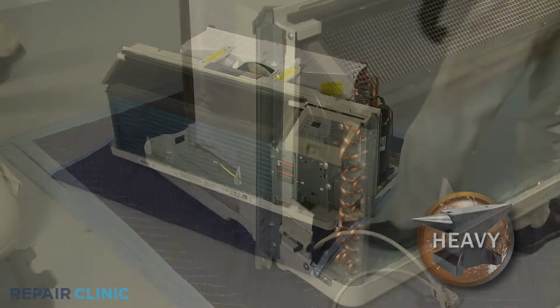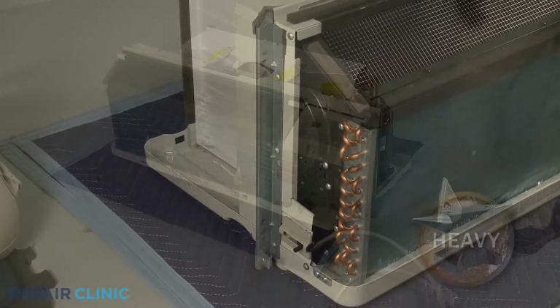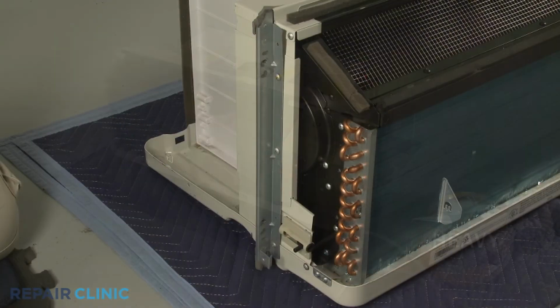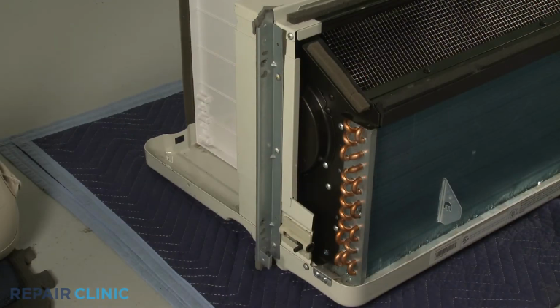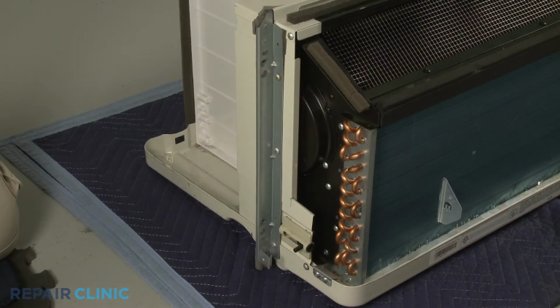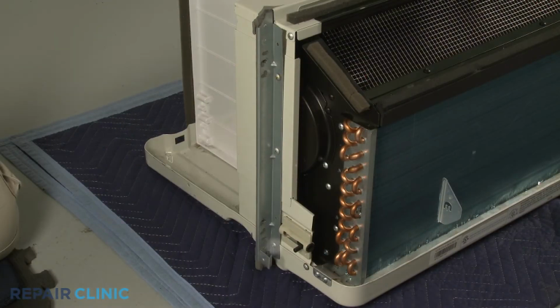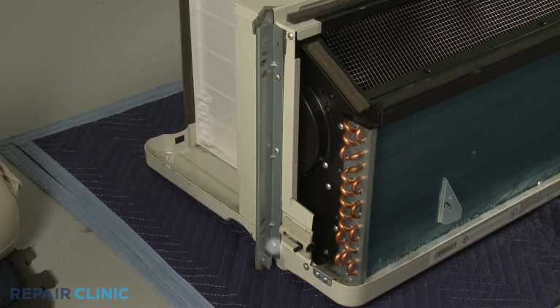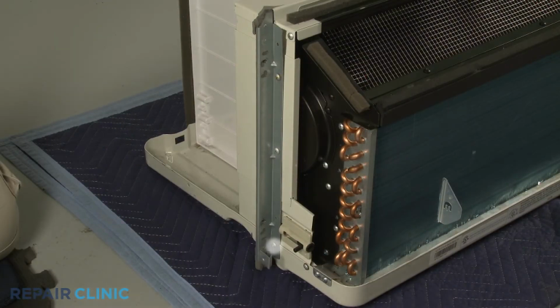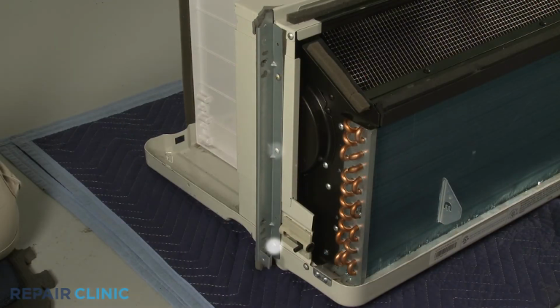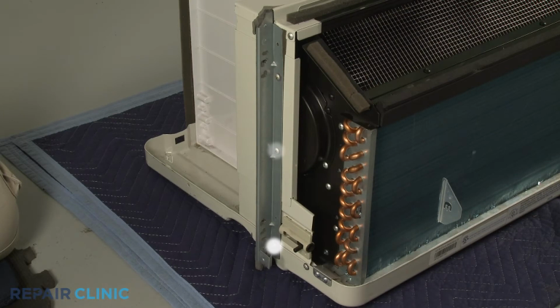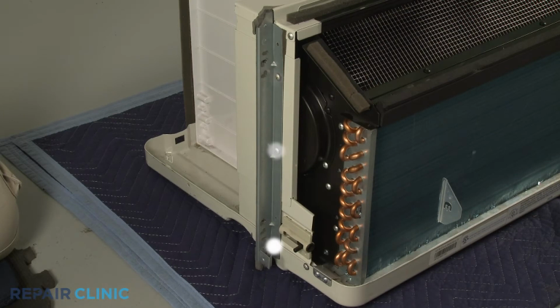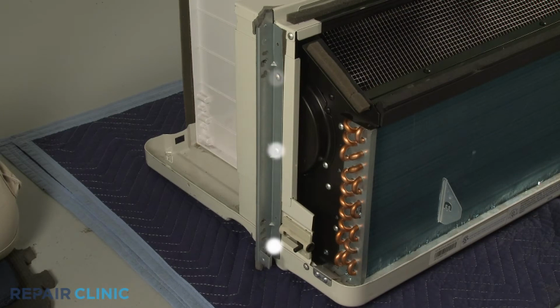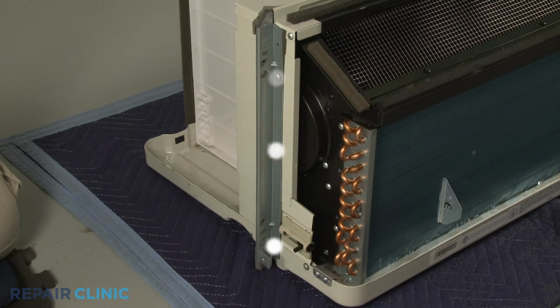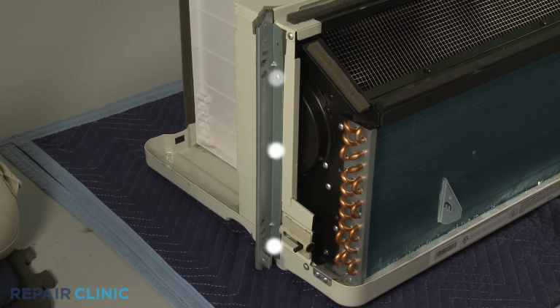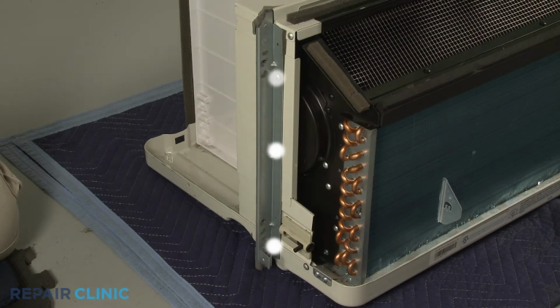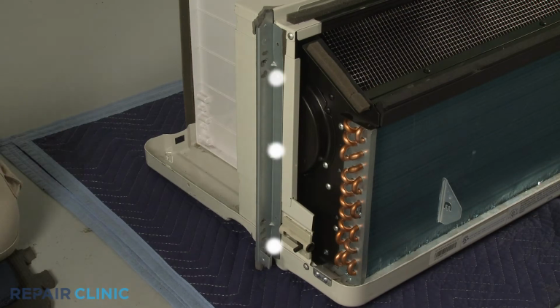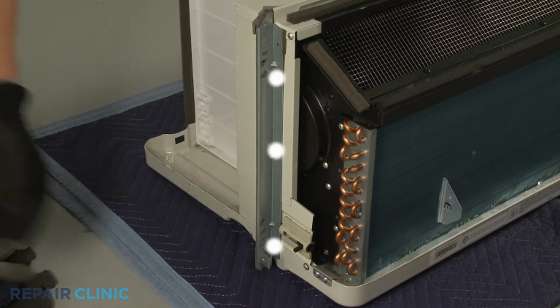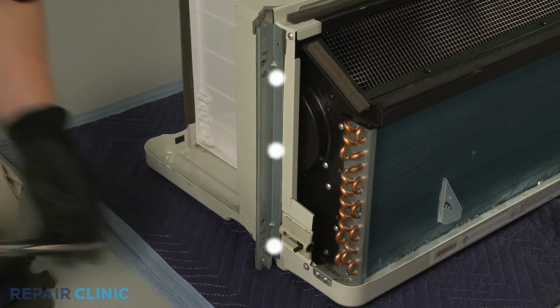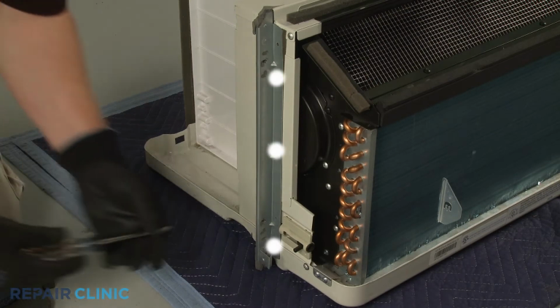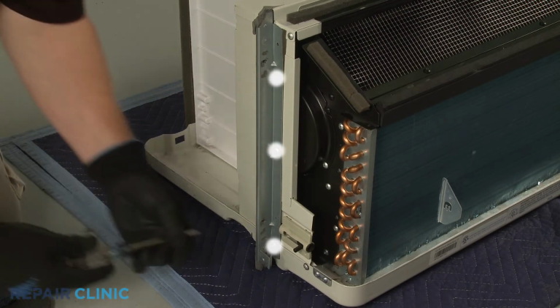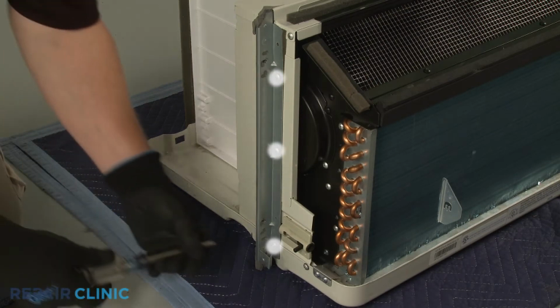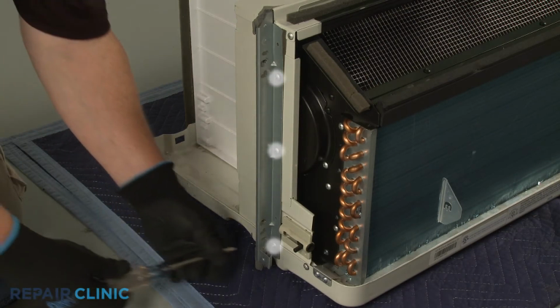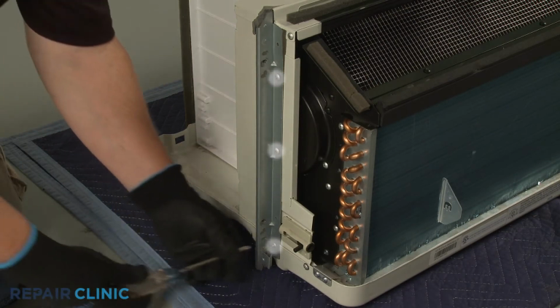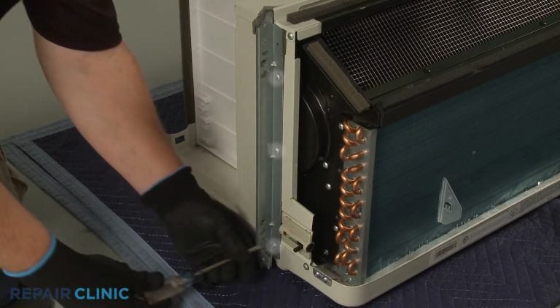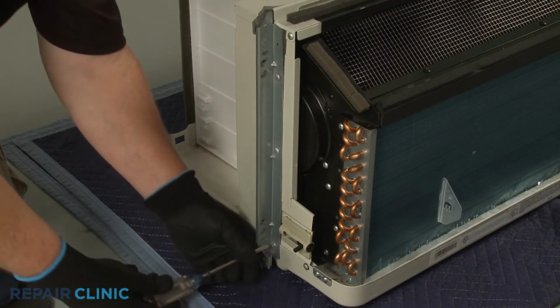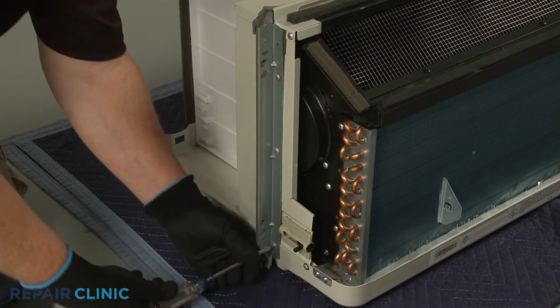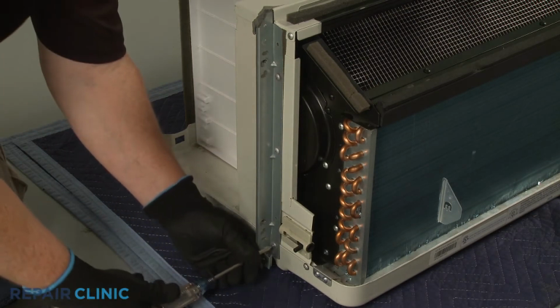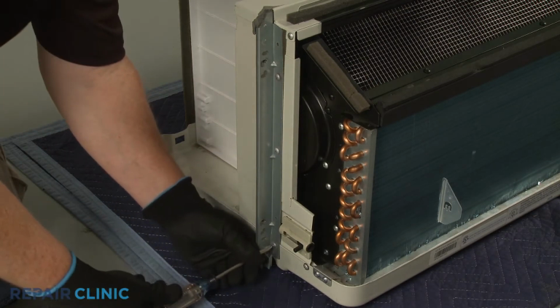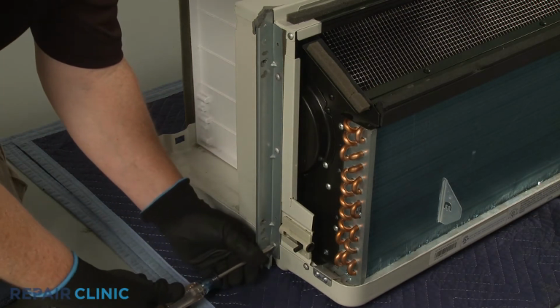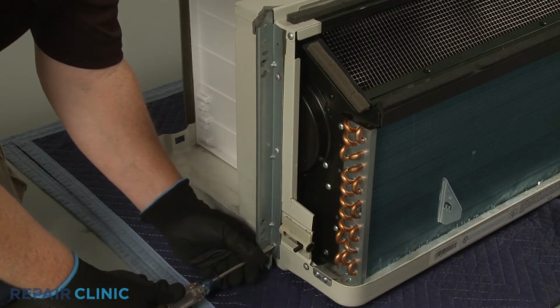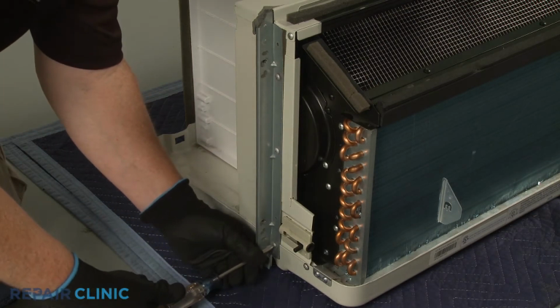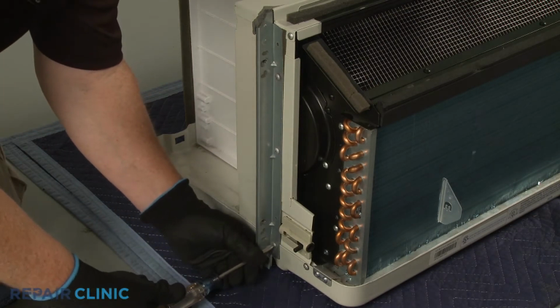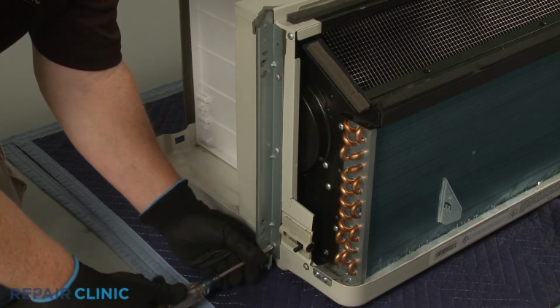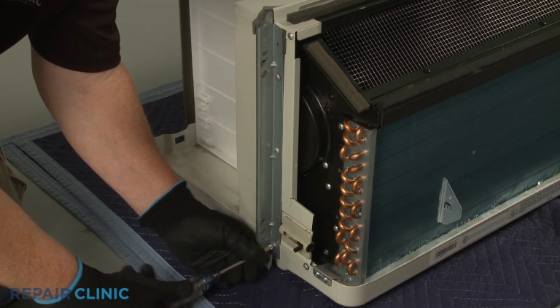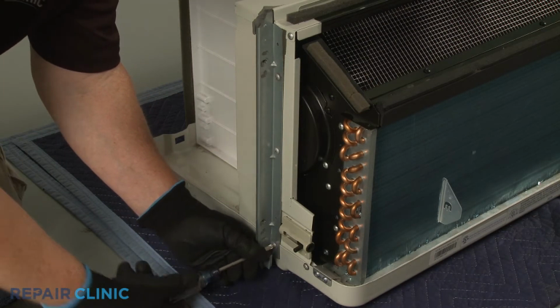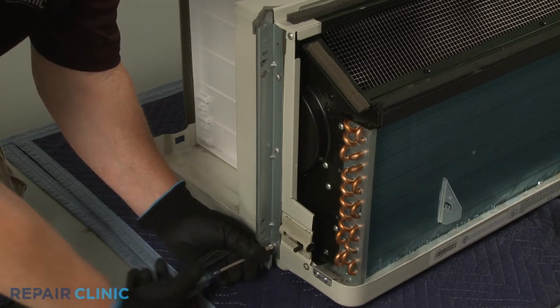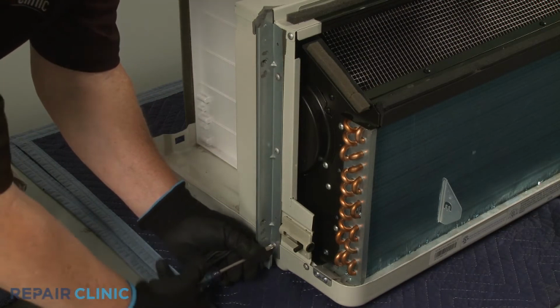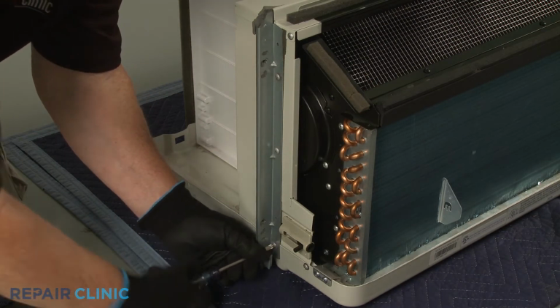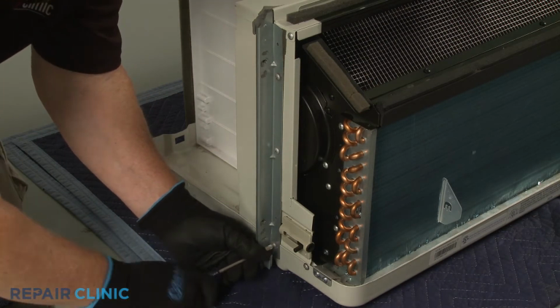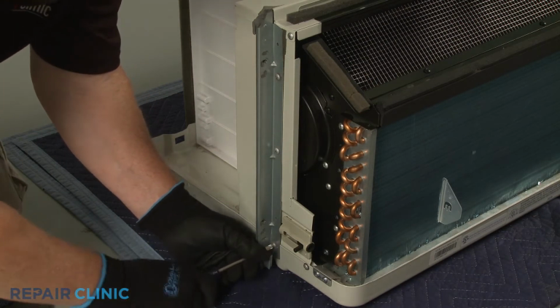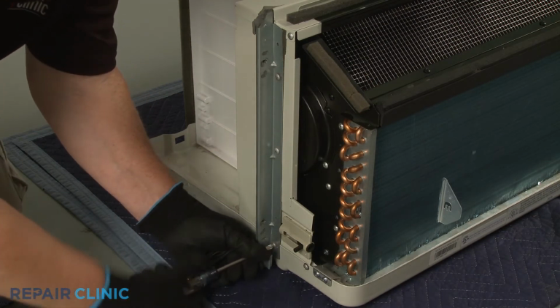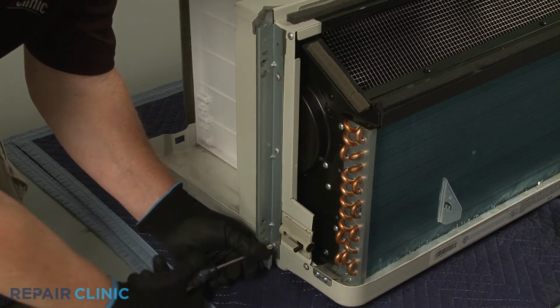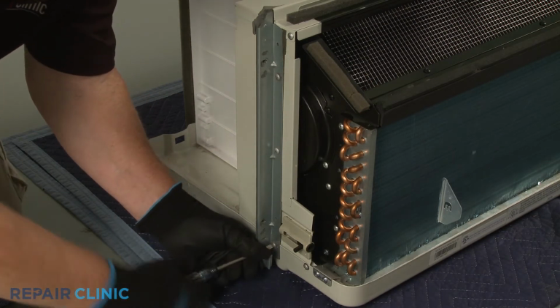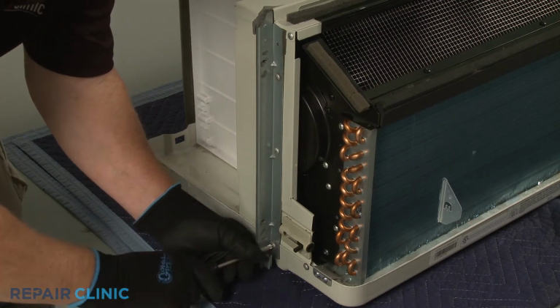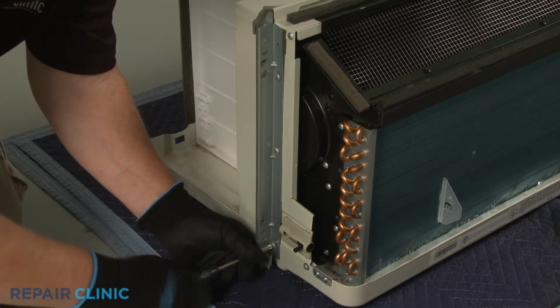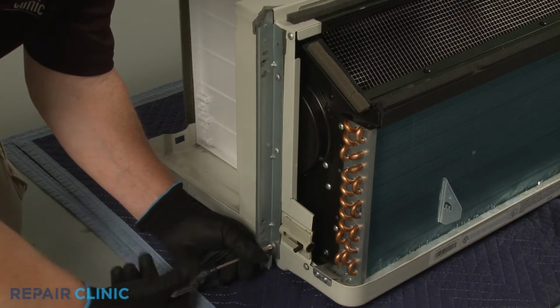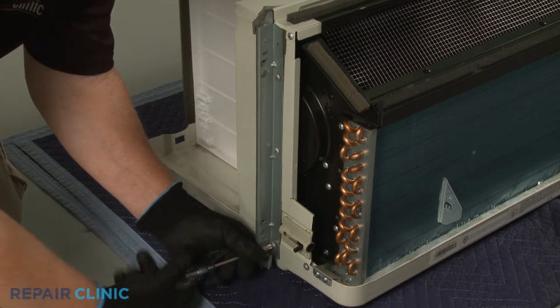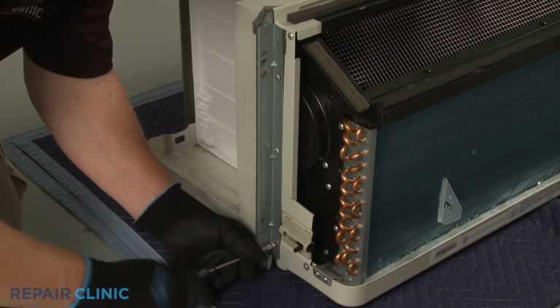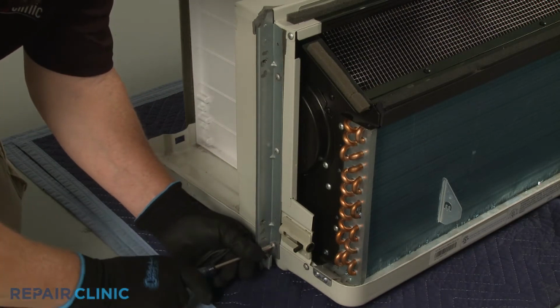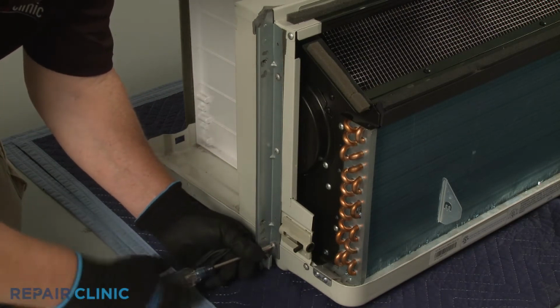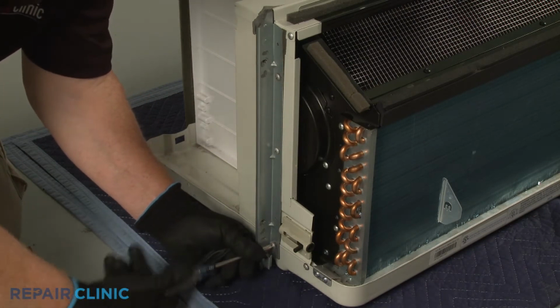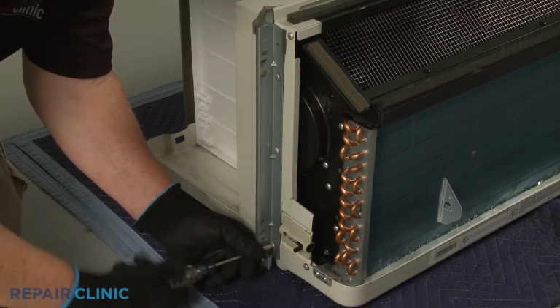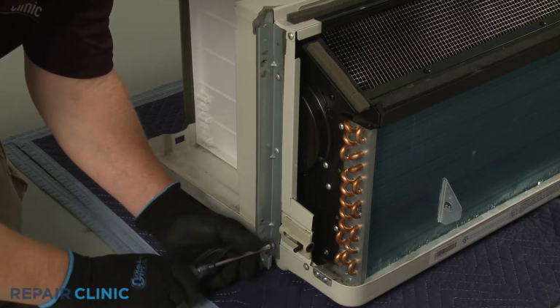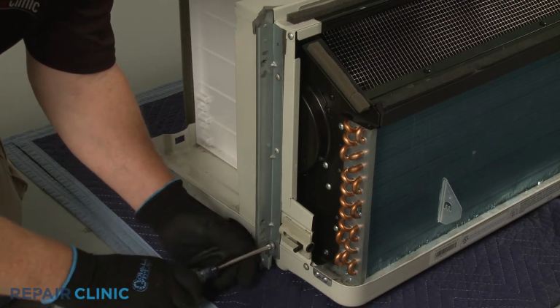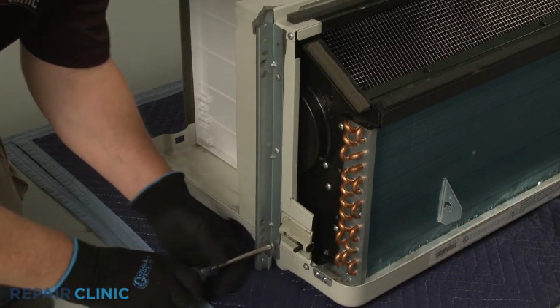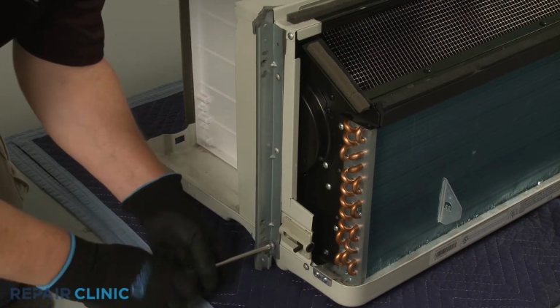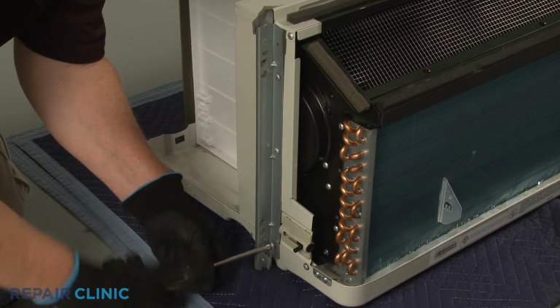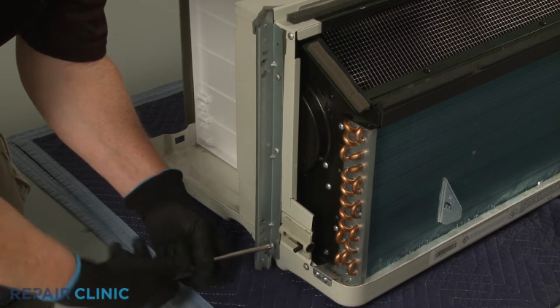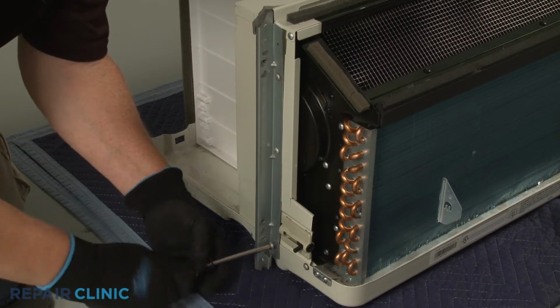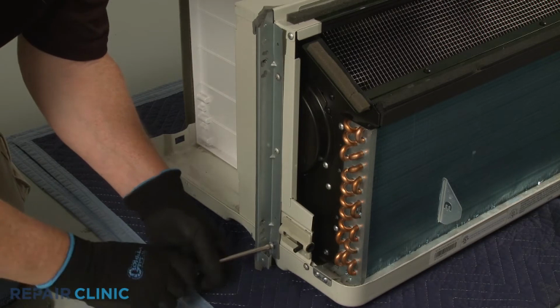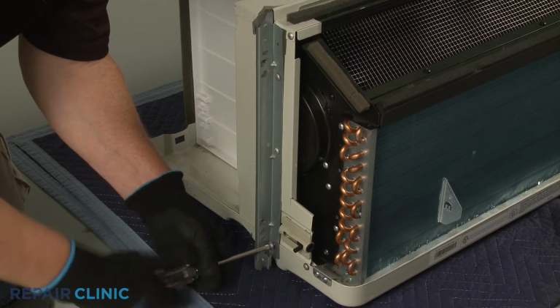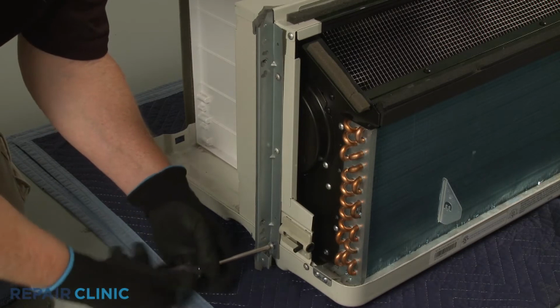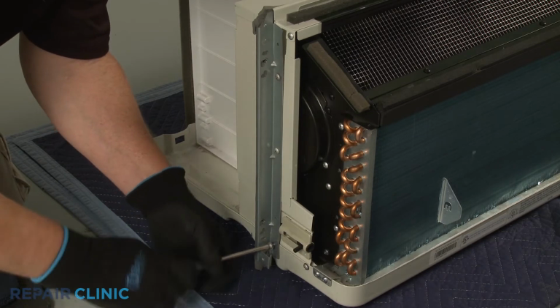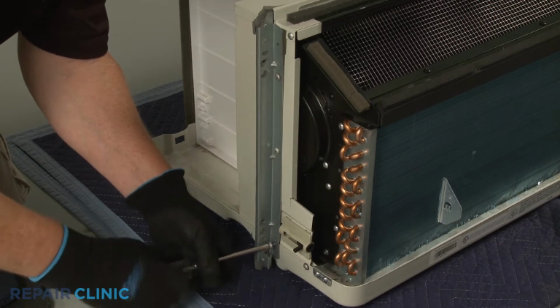Using the number 2 Phillips head screwdriver, unthread the three screws to release the left side mounting bracket.